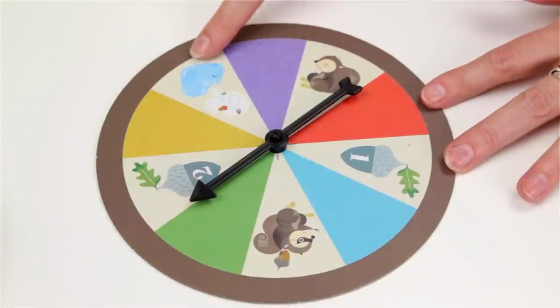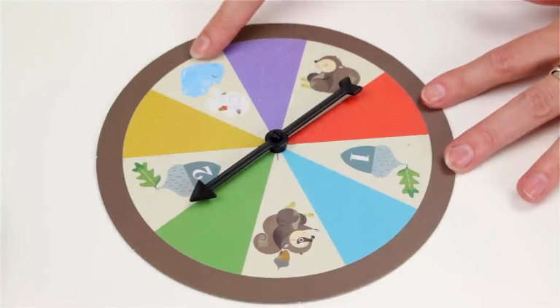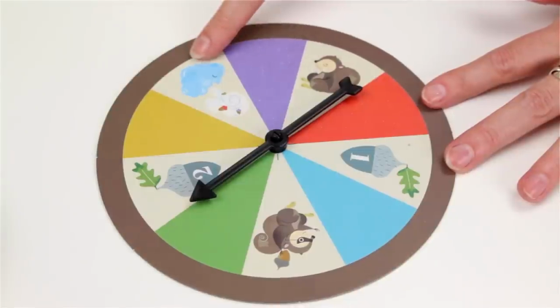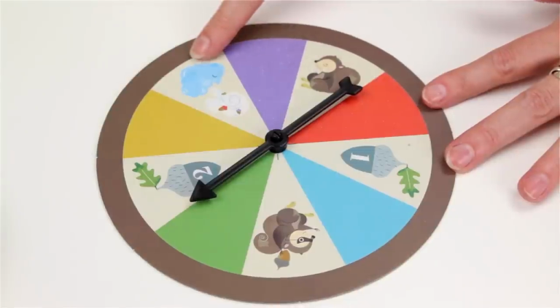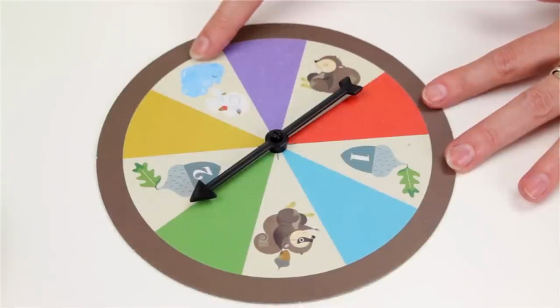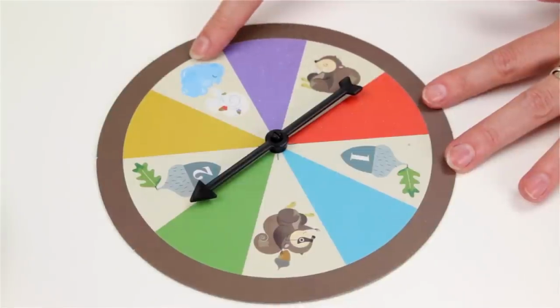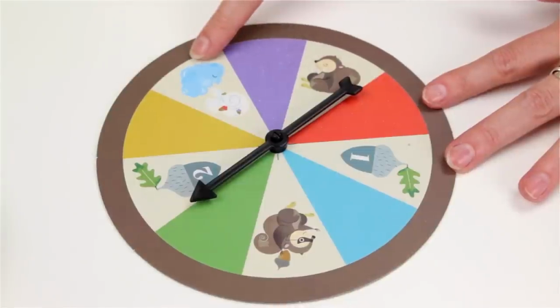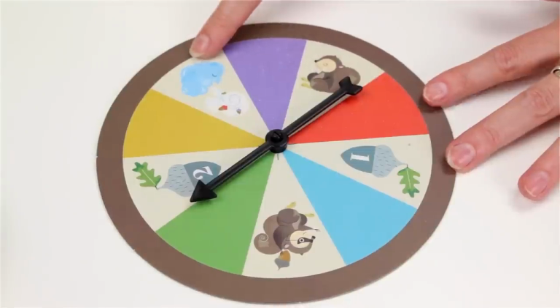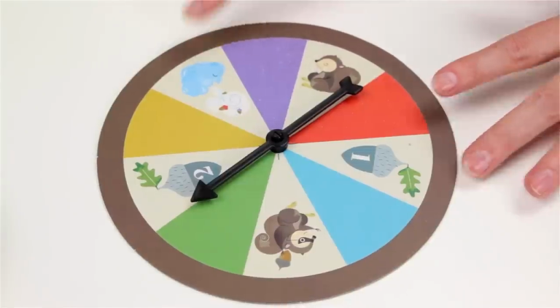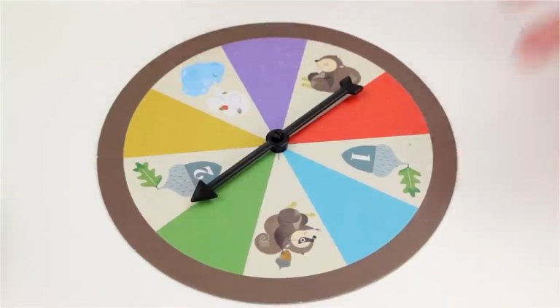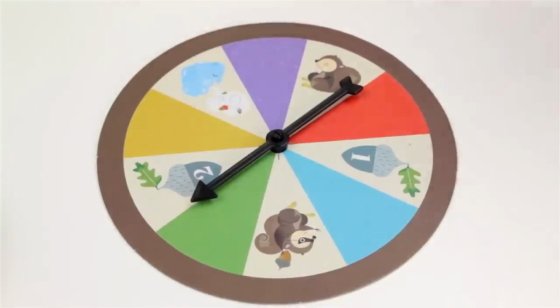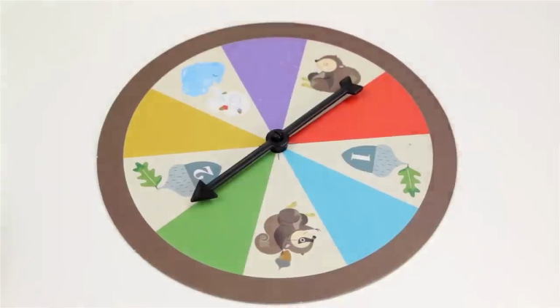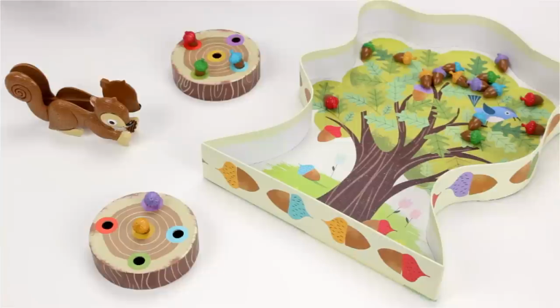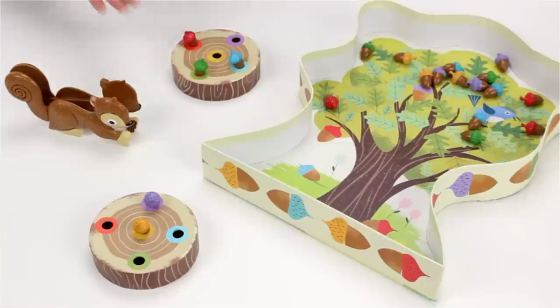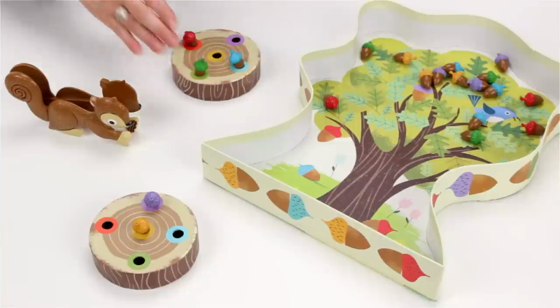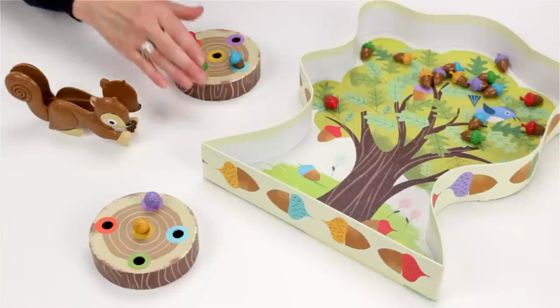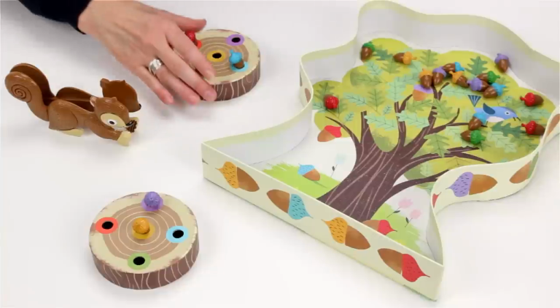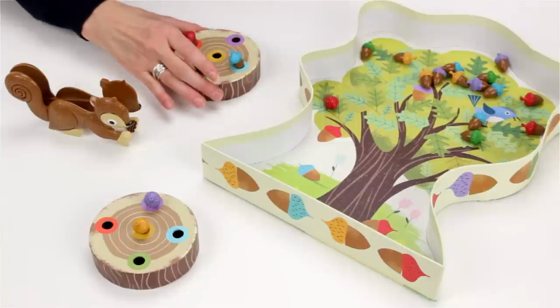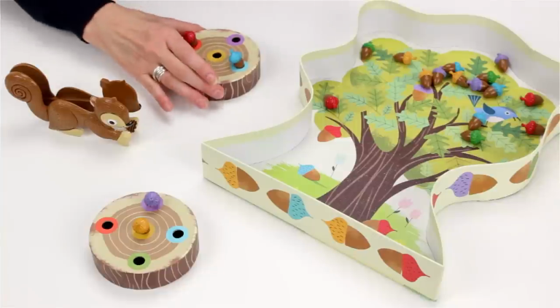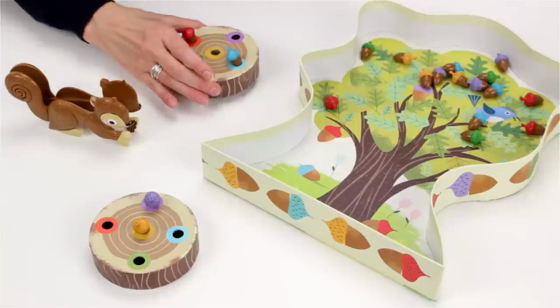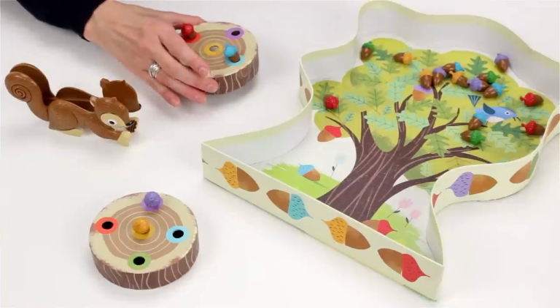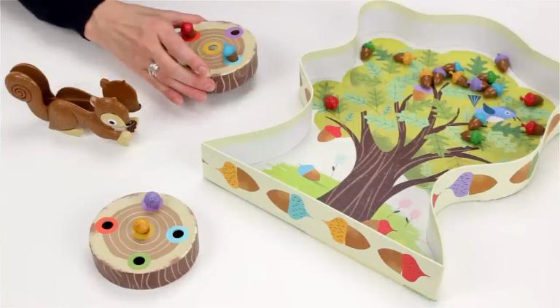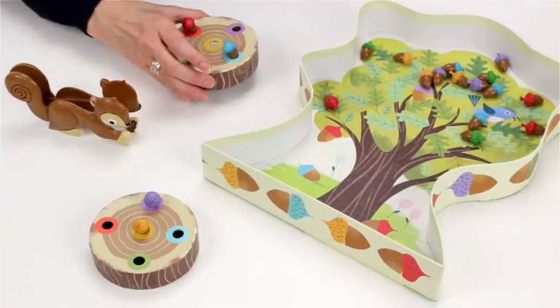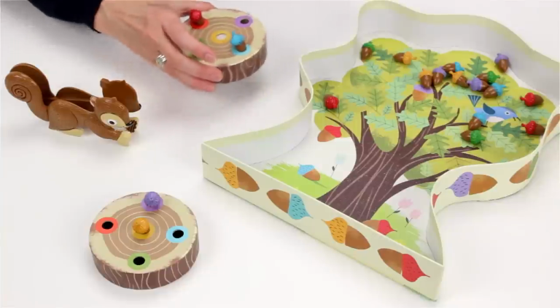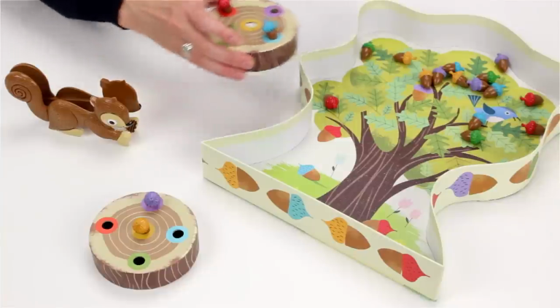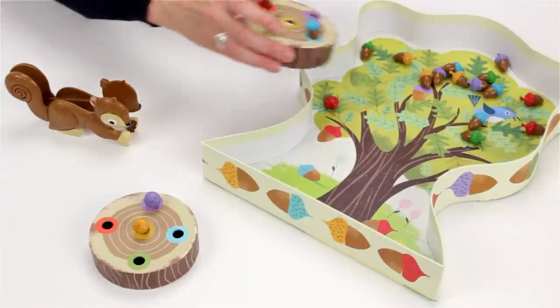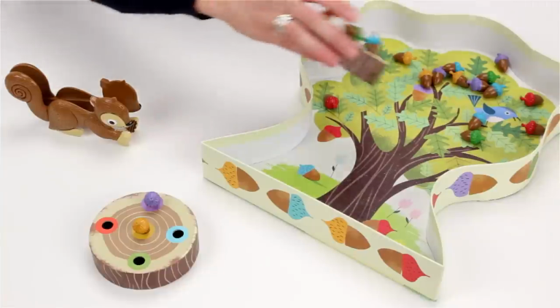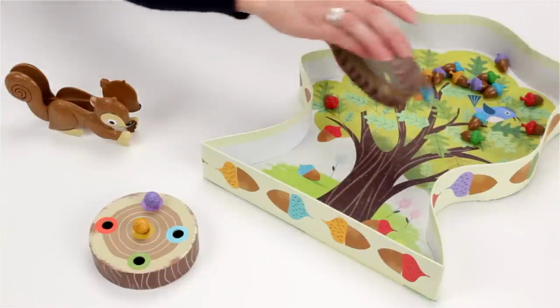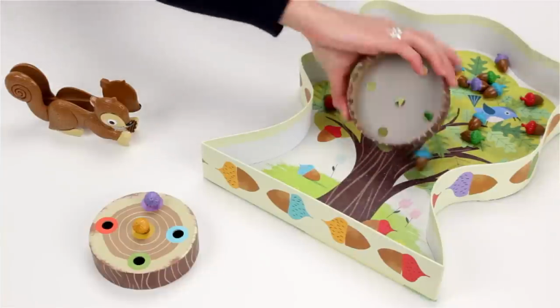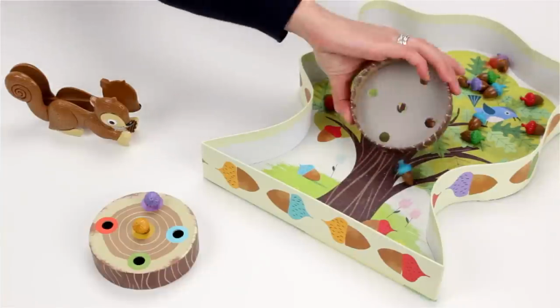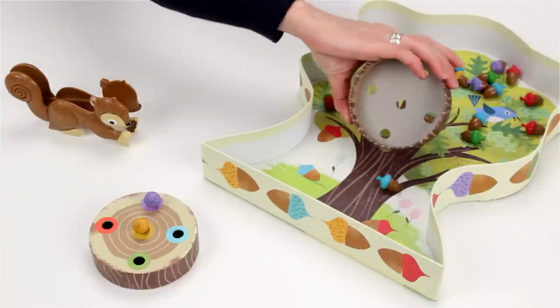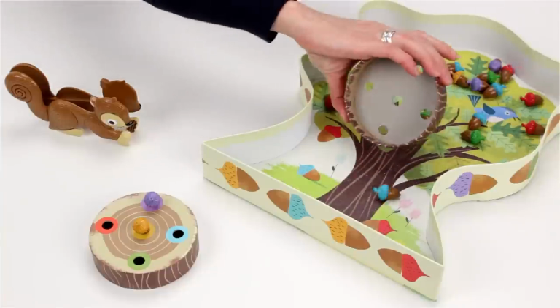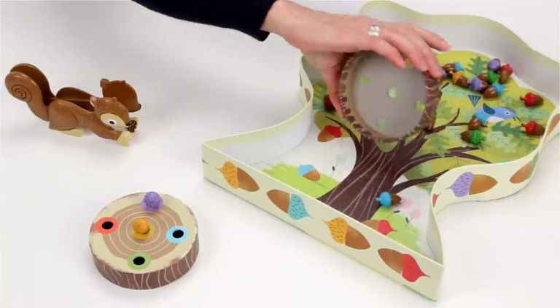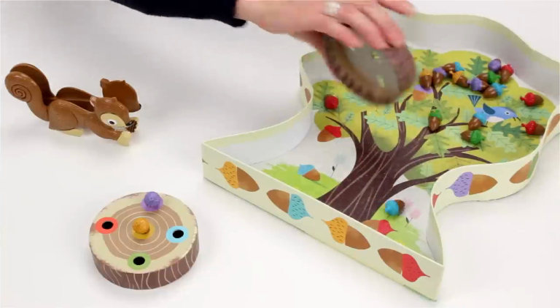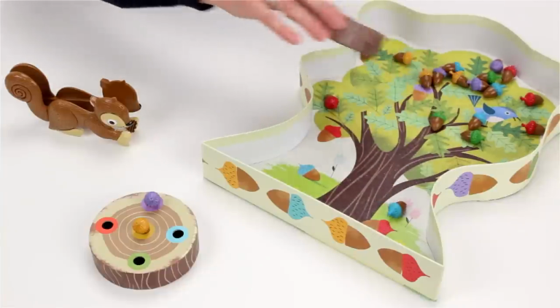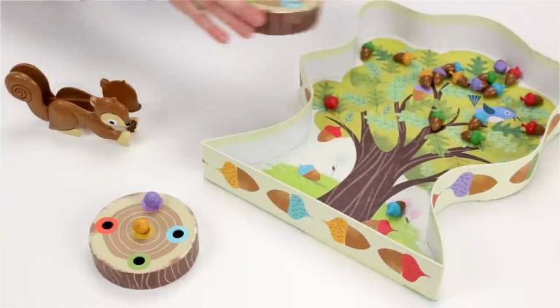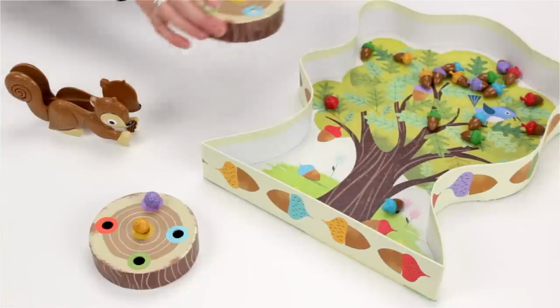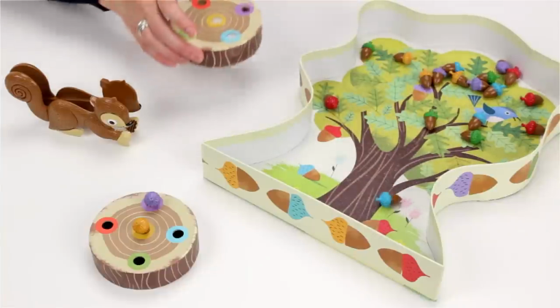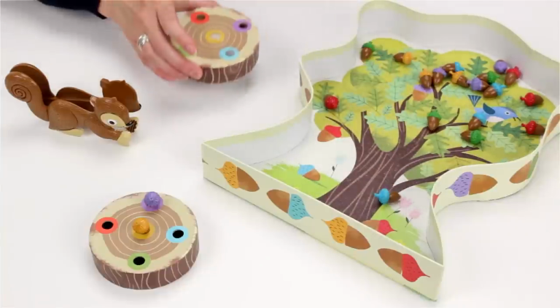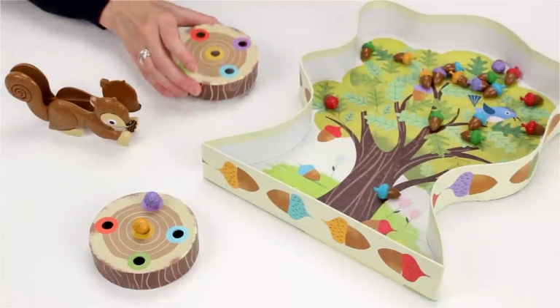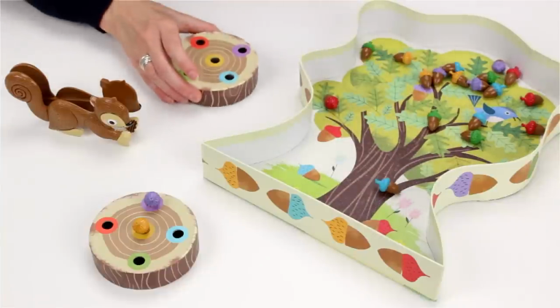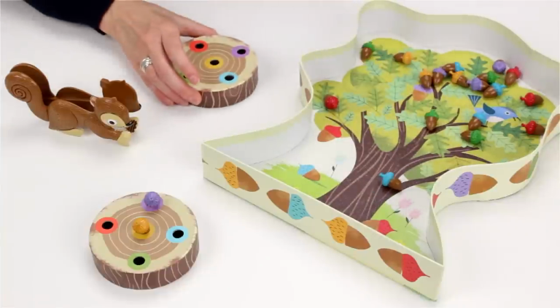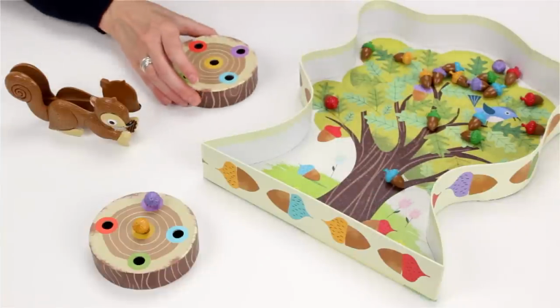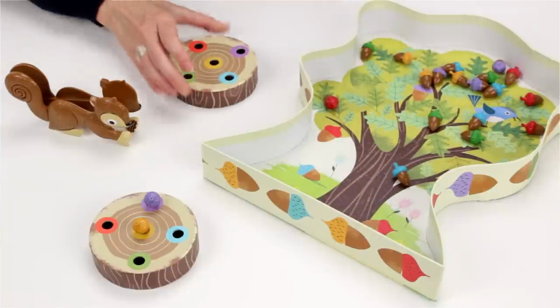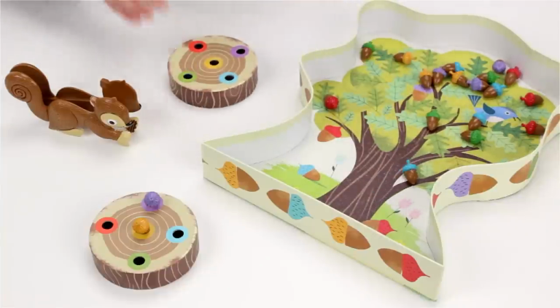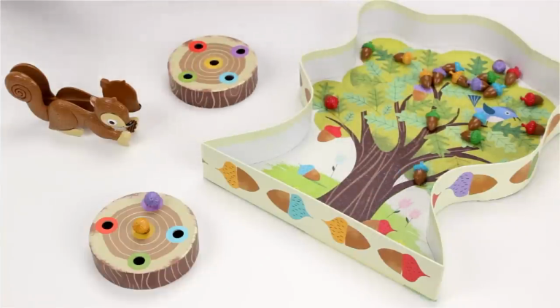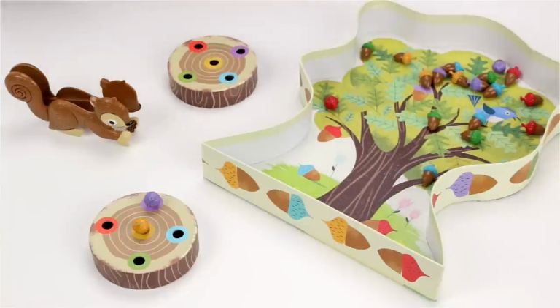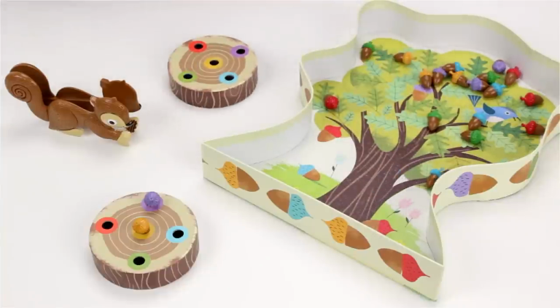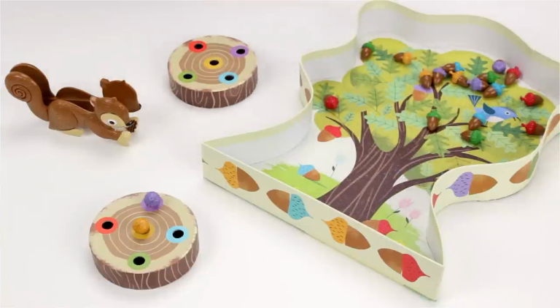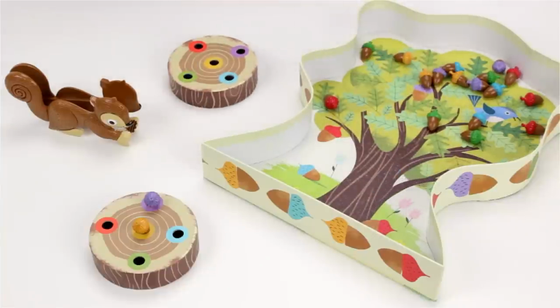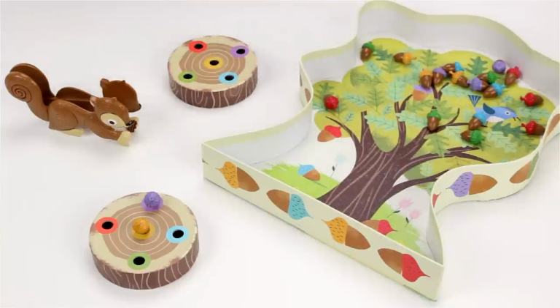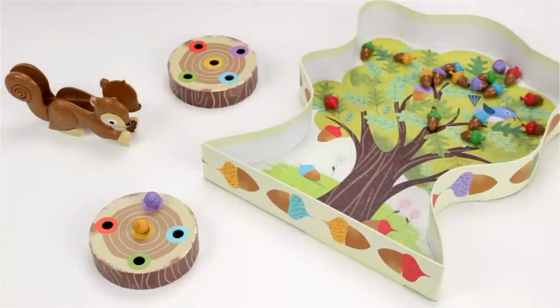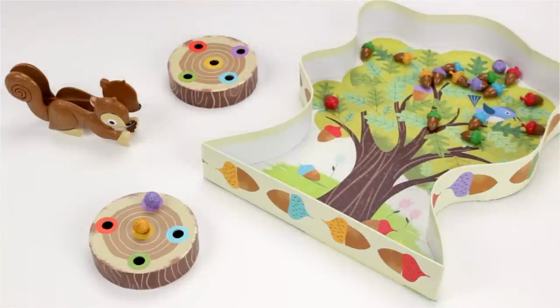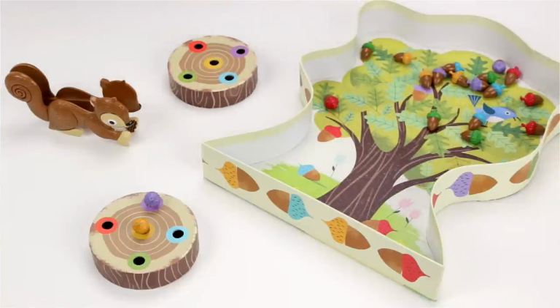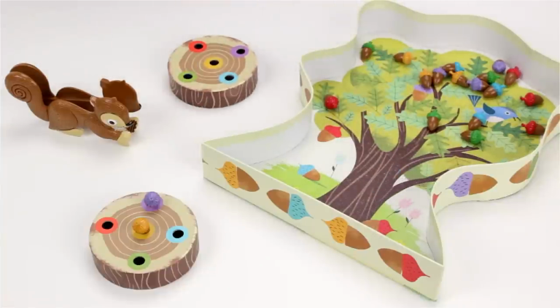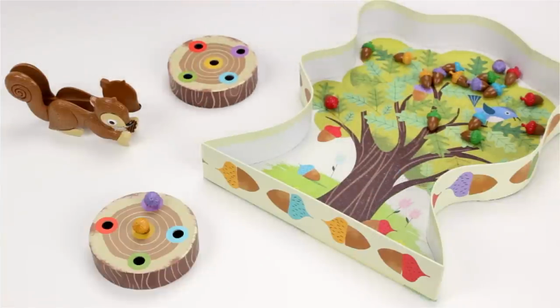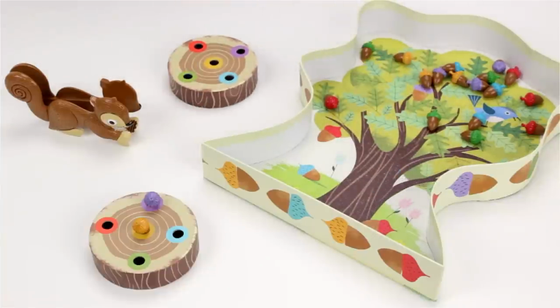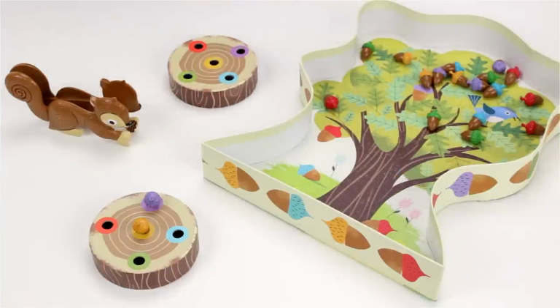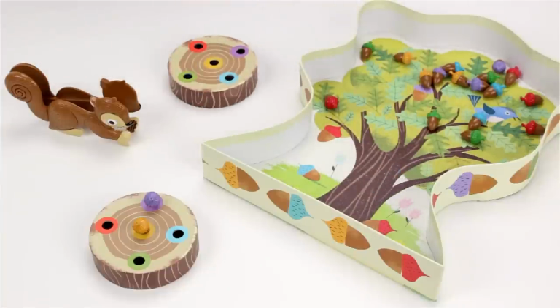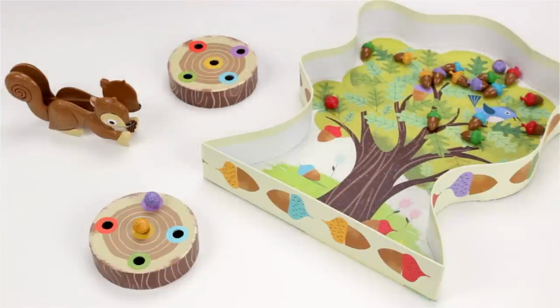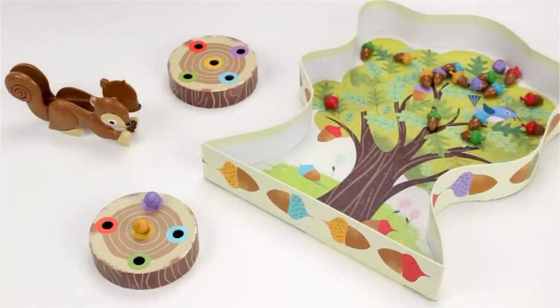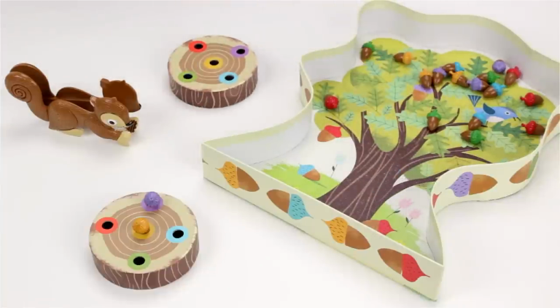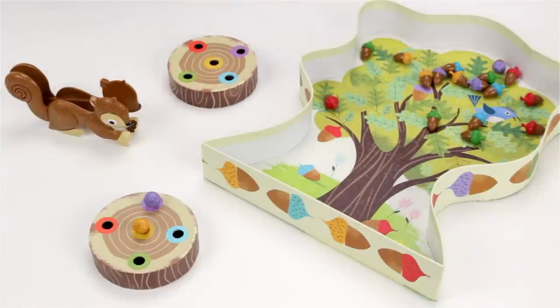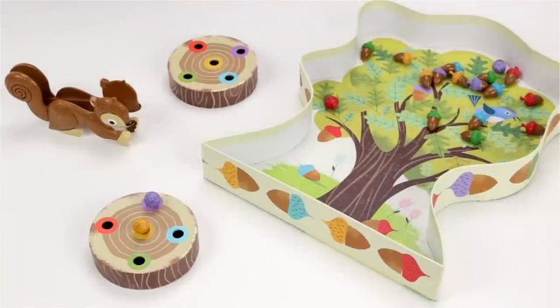Squirrel storm? Oh no, a furious storm blew all of your acorns back into the tree. Put them back and skip your turn.